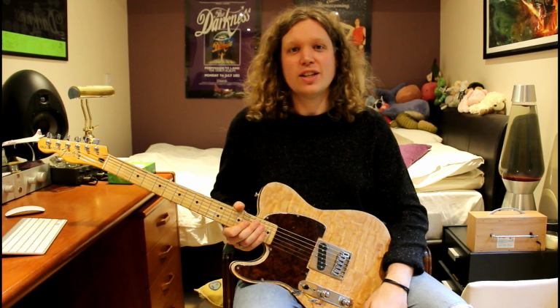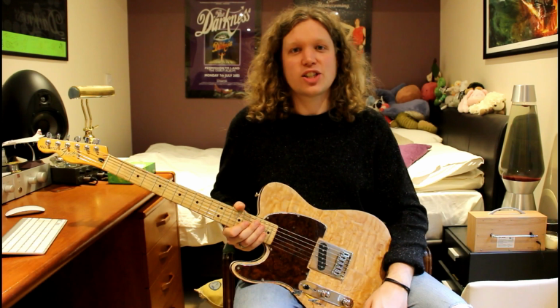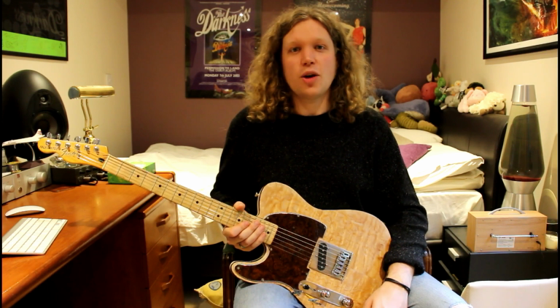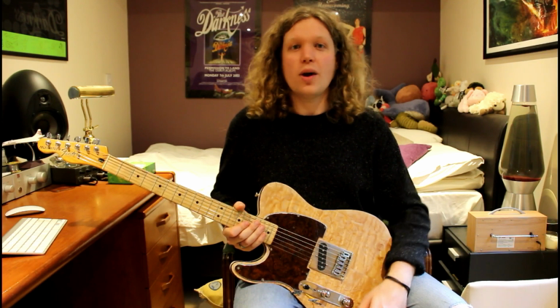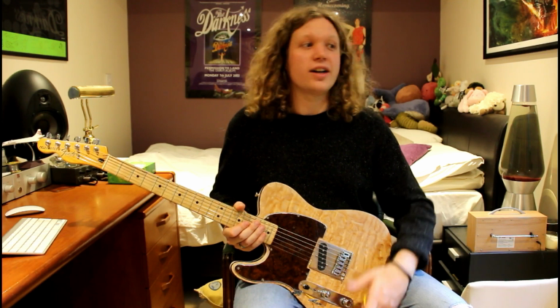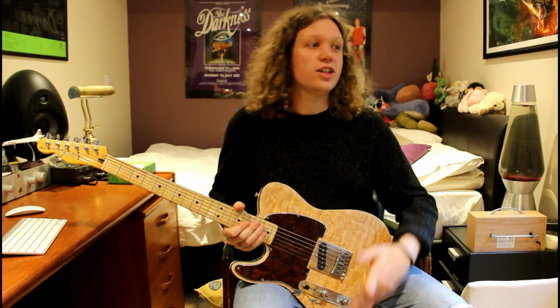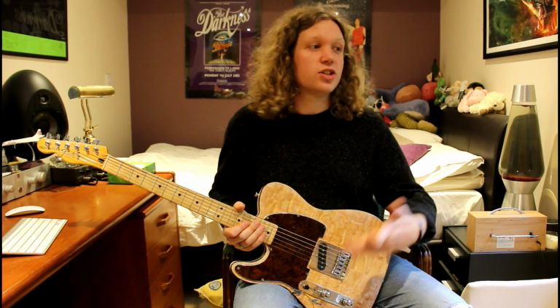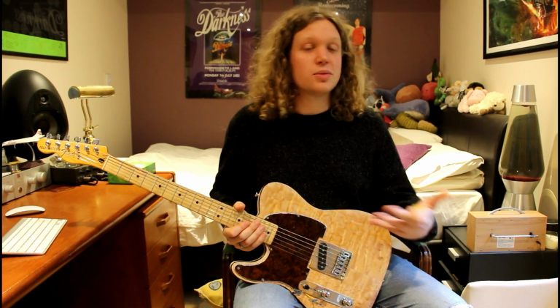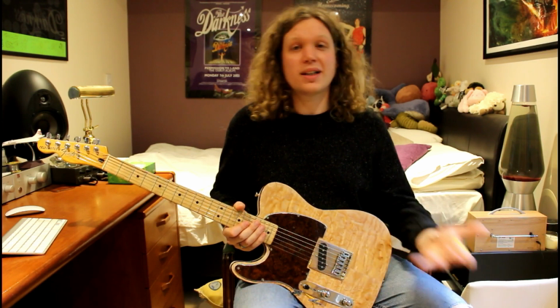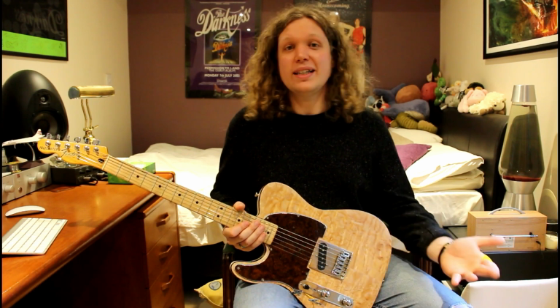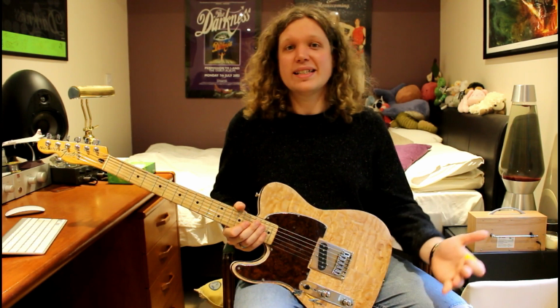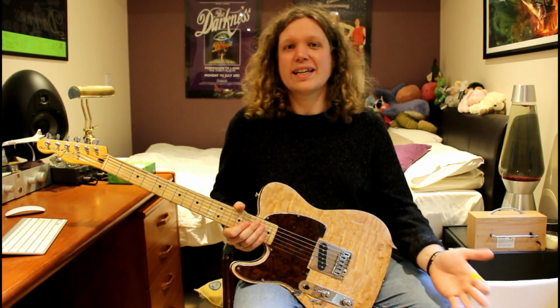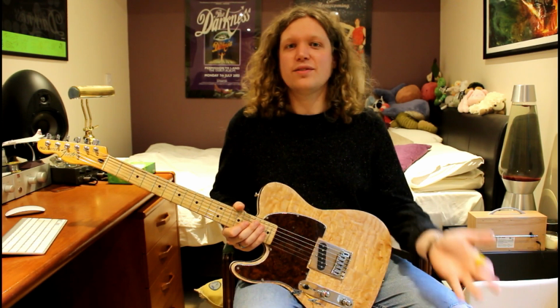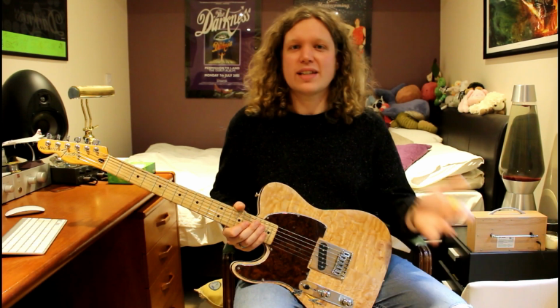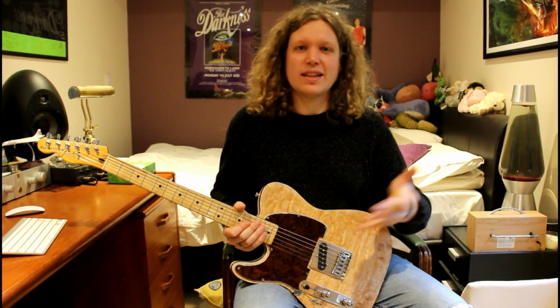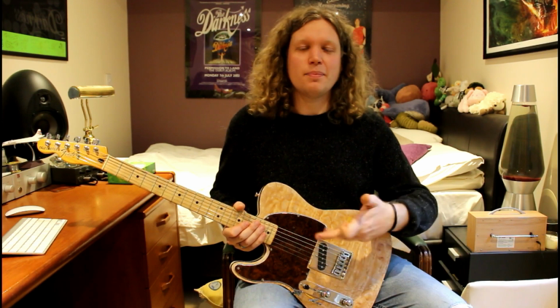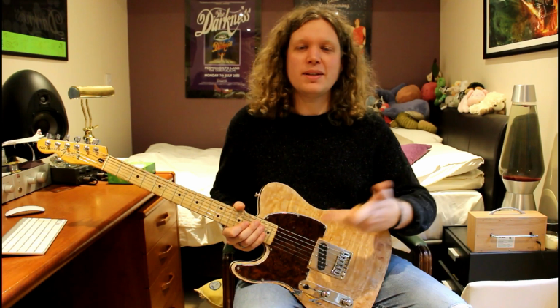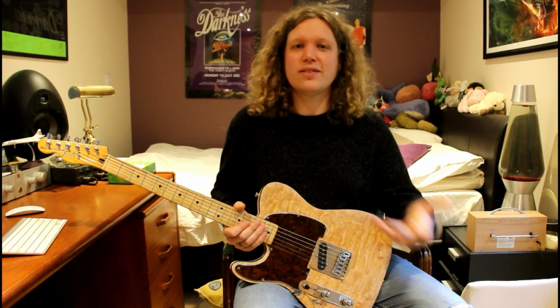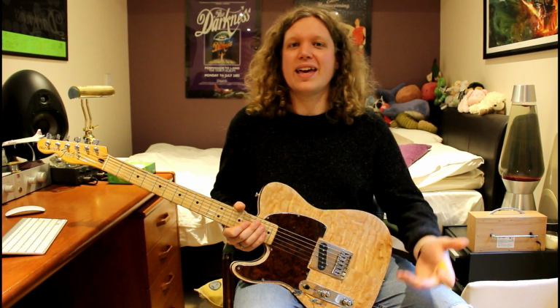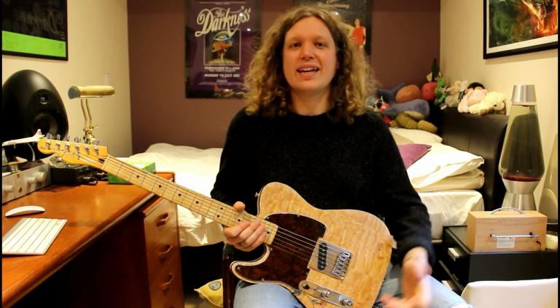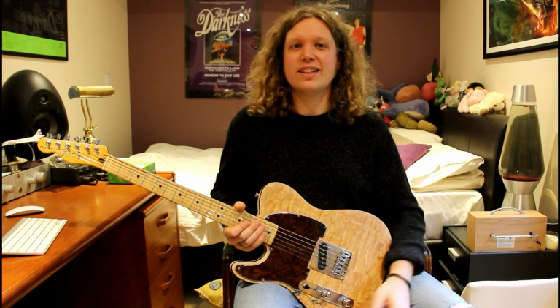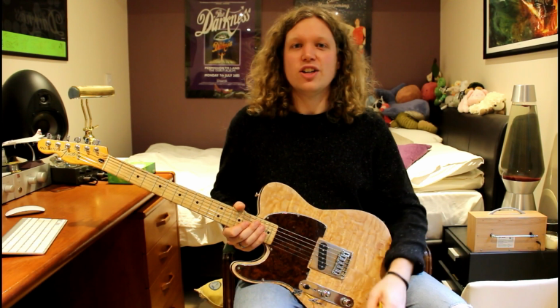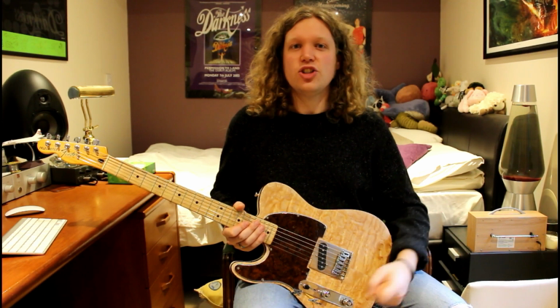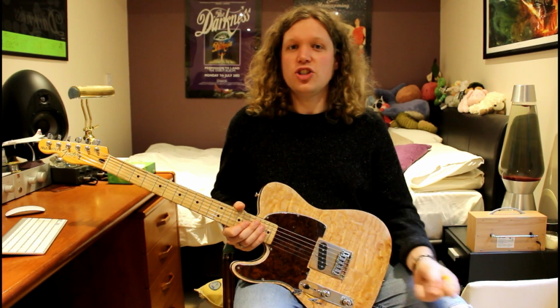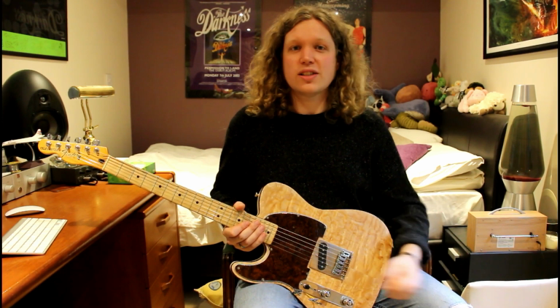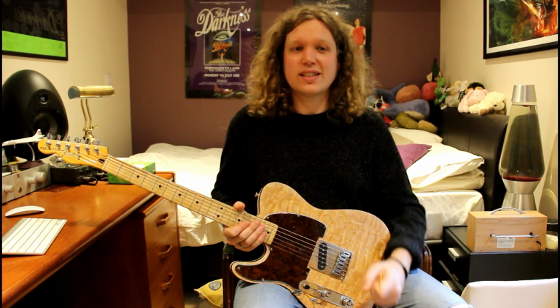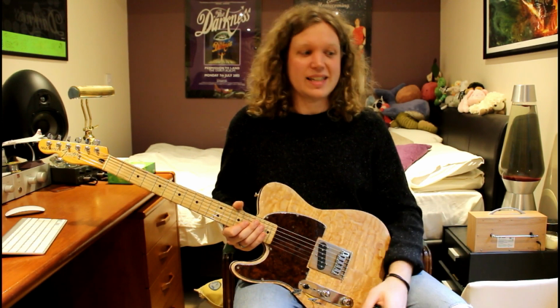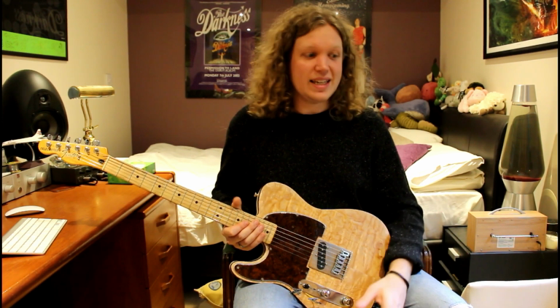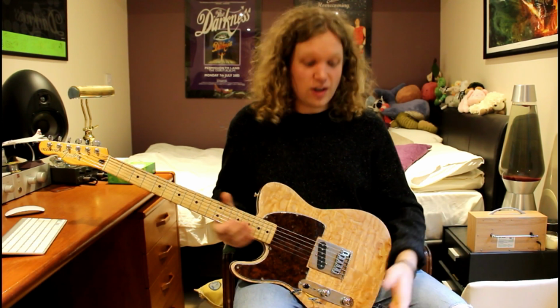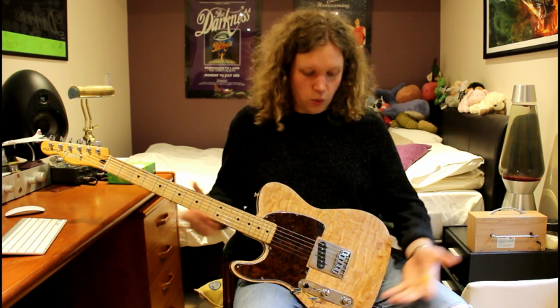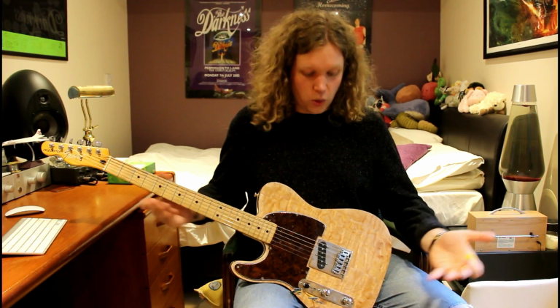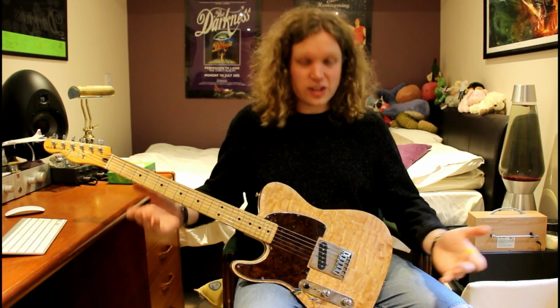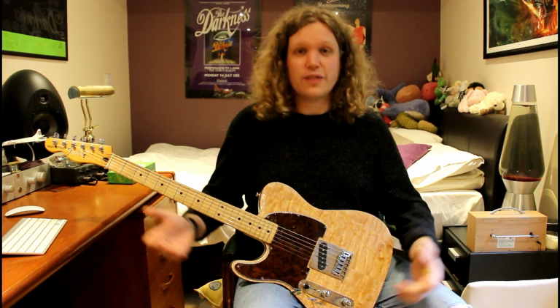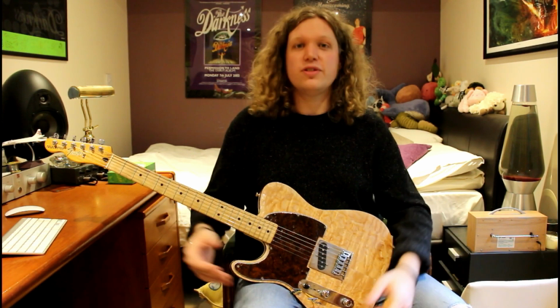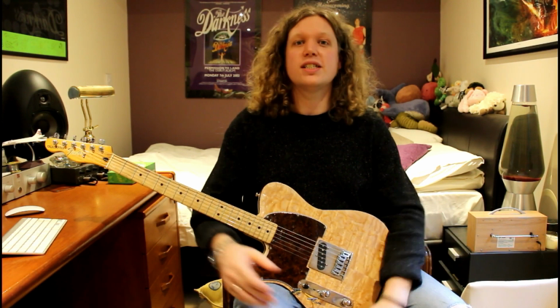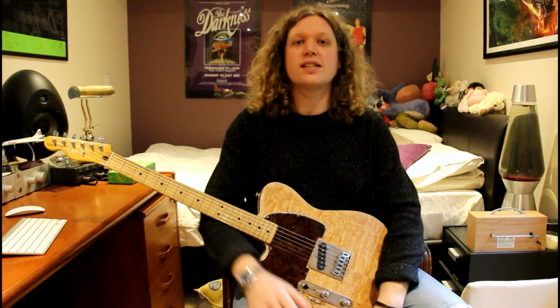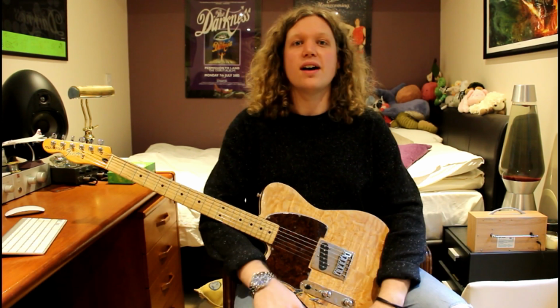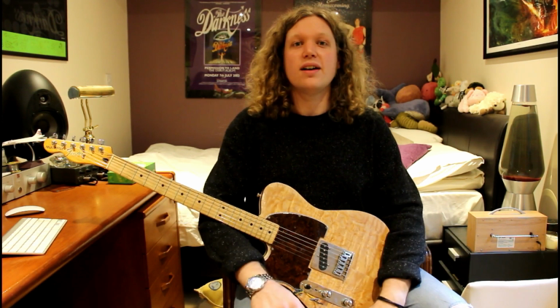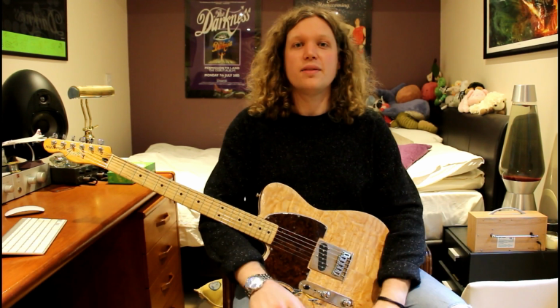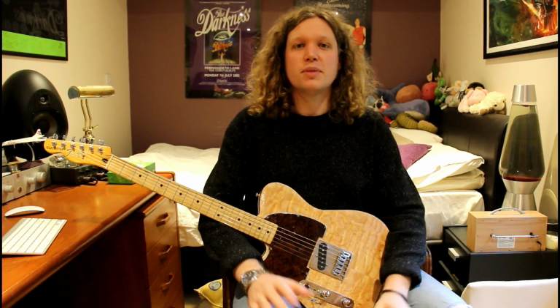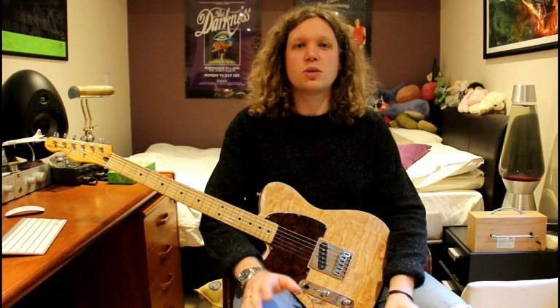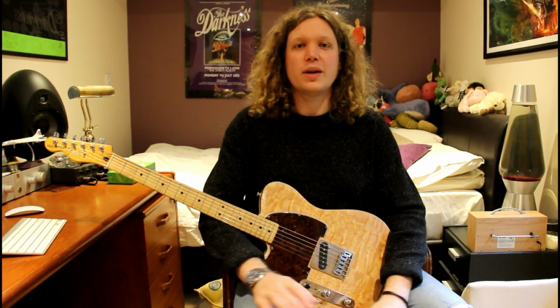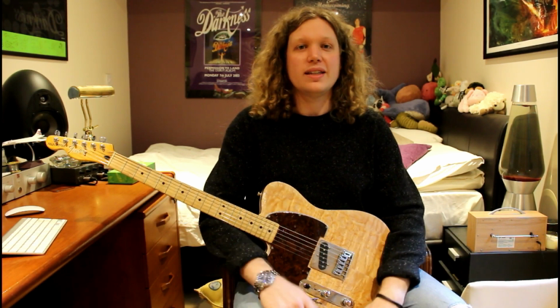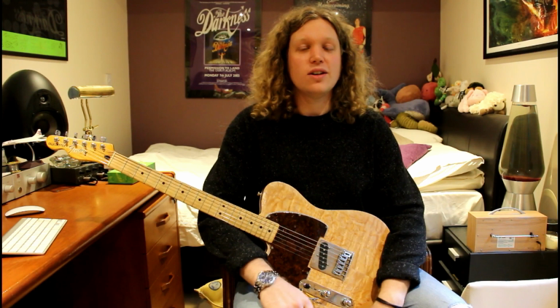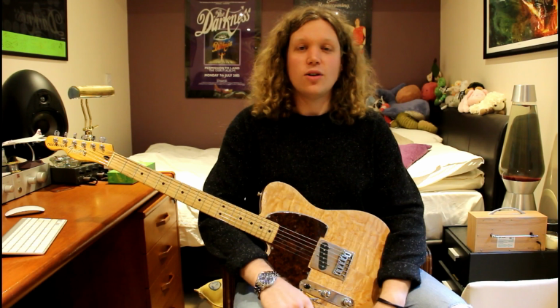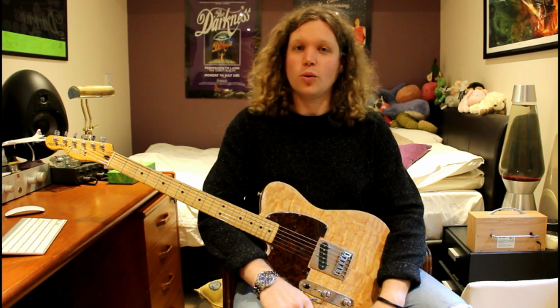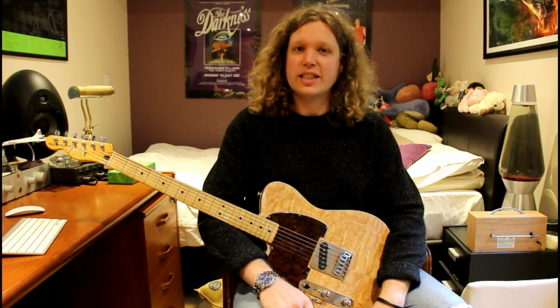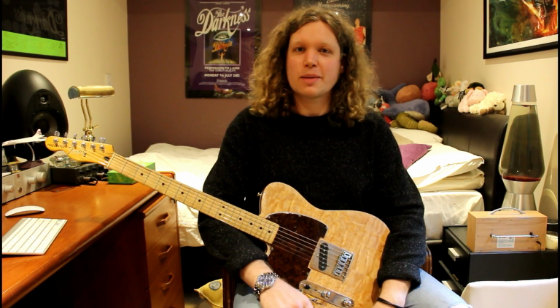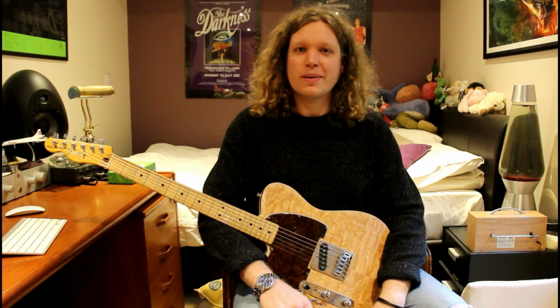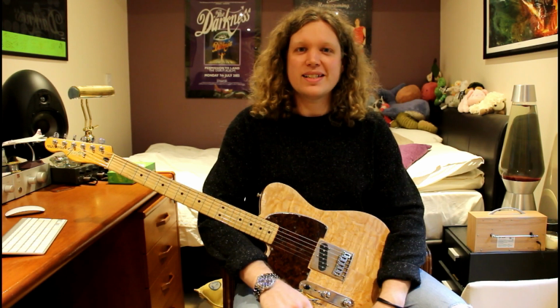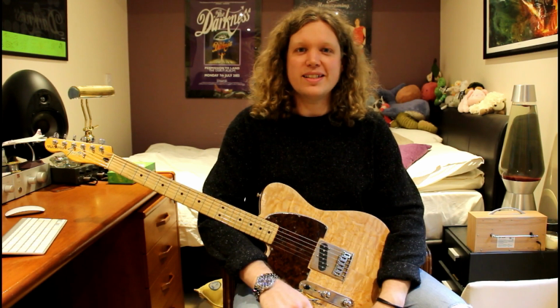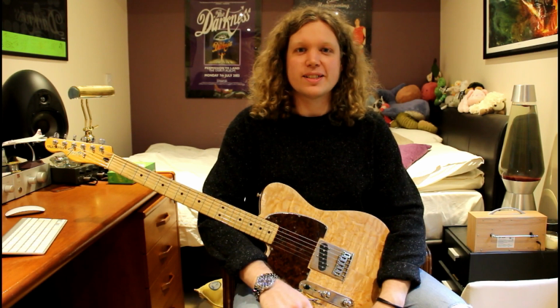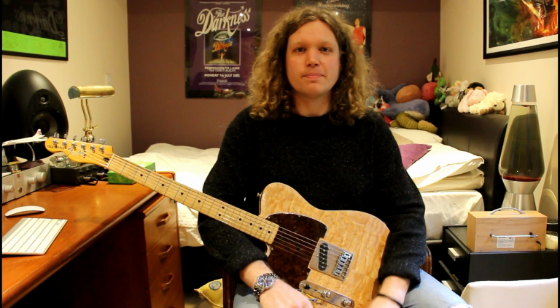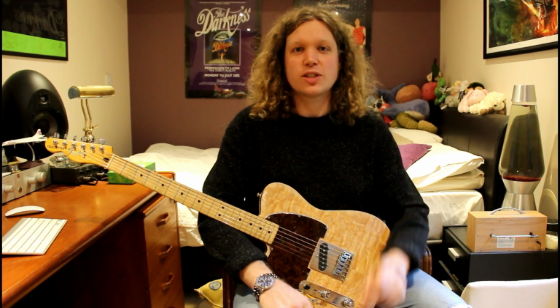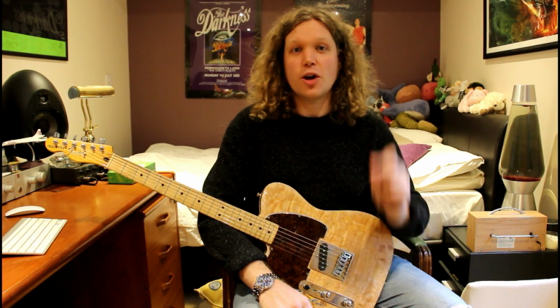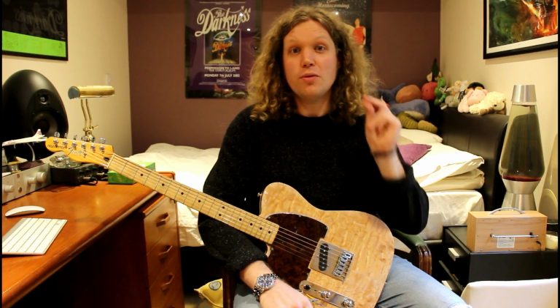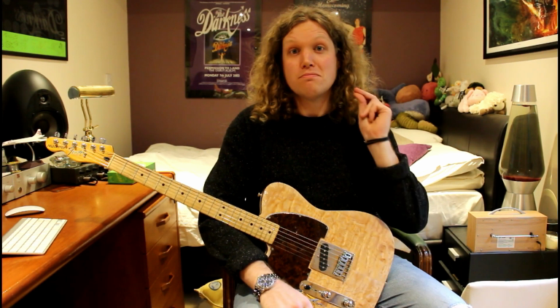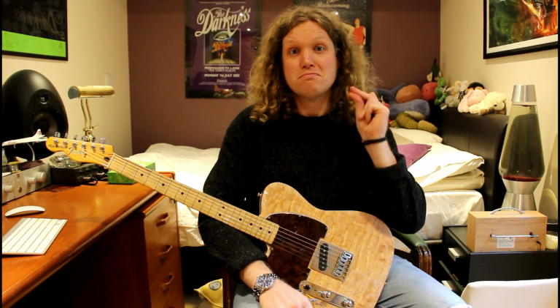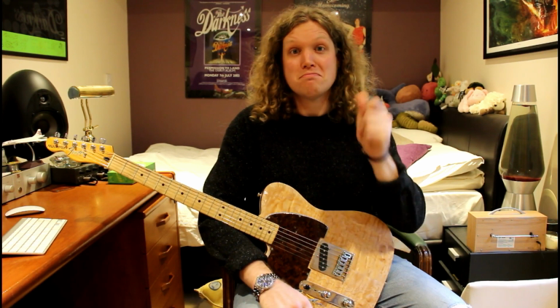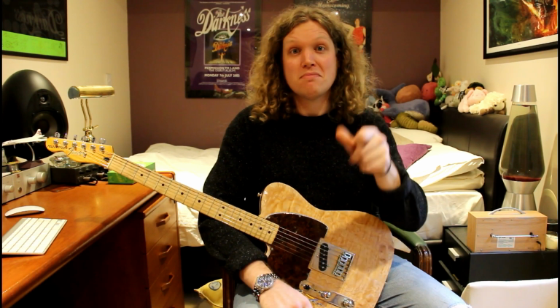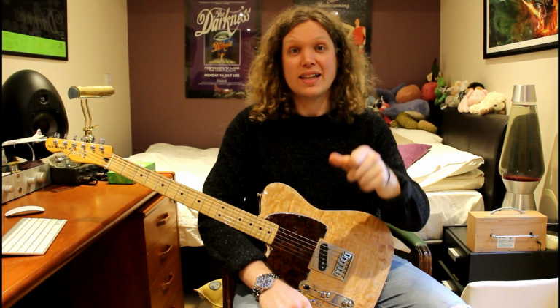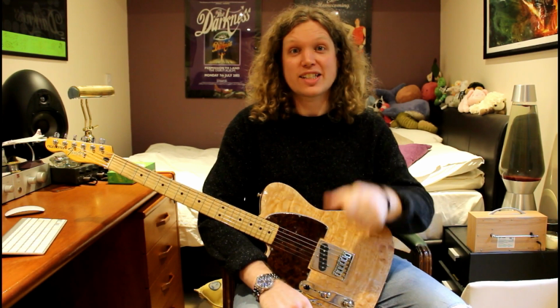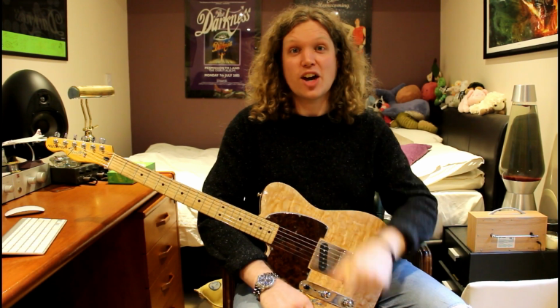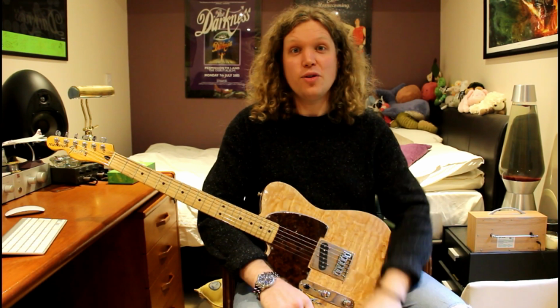Let's see if any other capacitors that might be cheaper can sound the same if not better in this guitar. I'm going to do some clean sounds and a bit of gain just to see what differences there are between all these capacitors. Let's go.